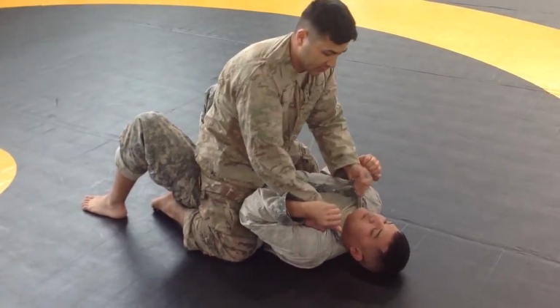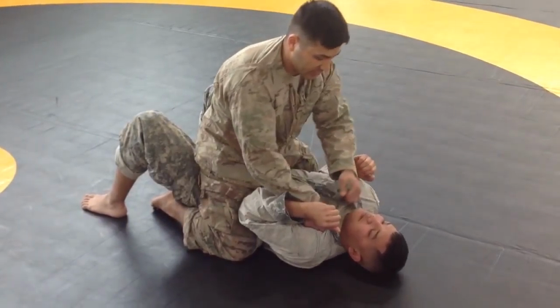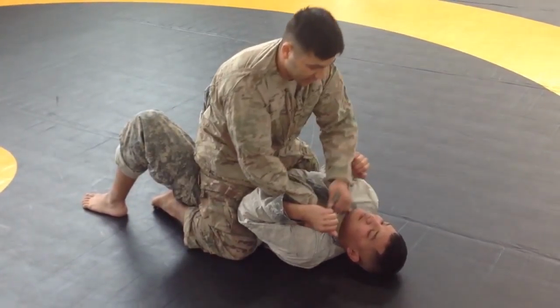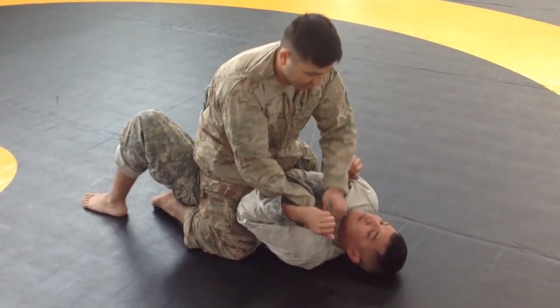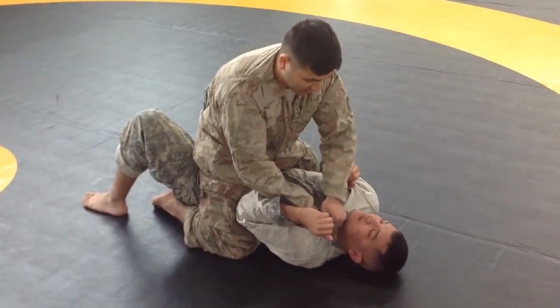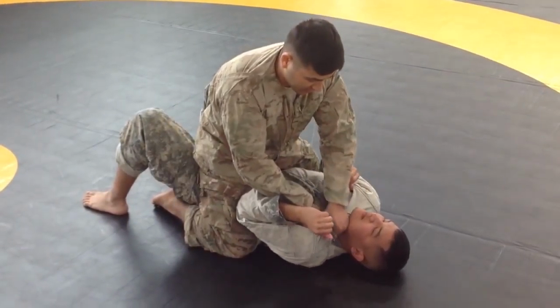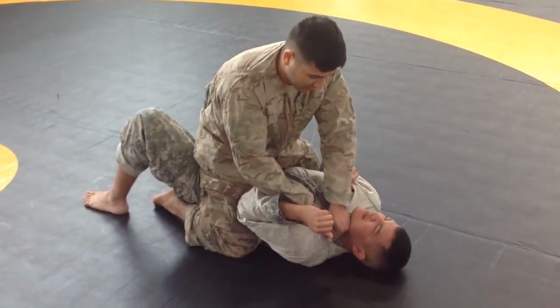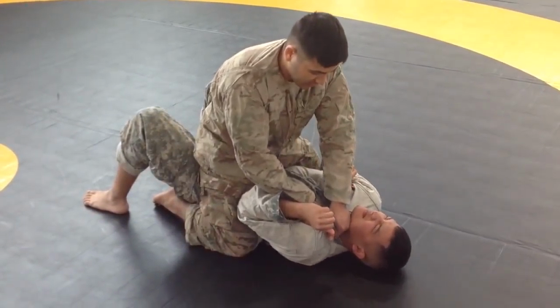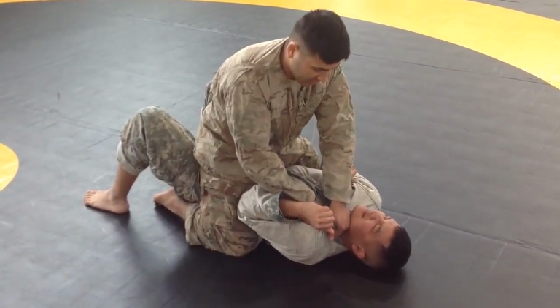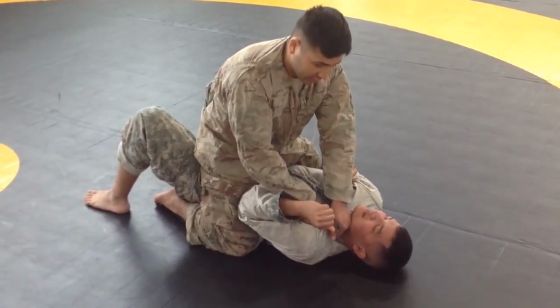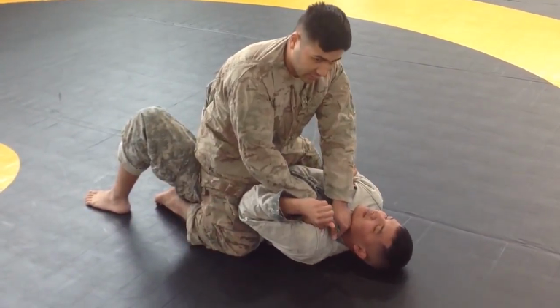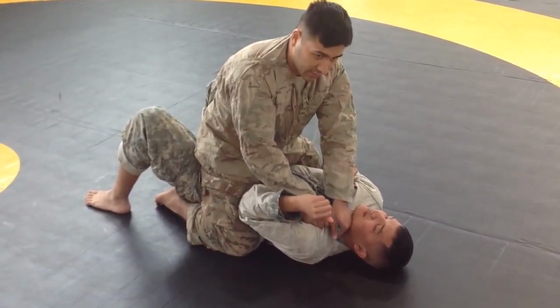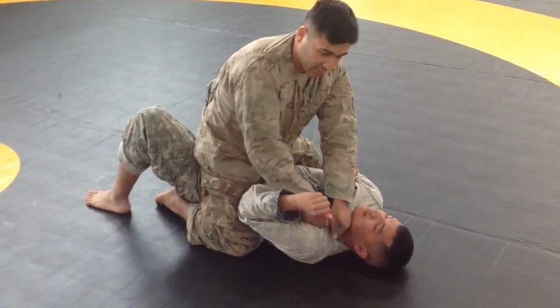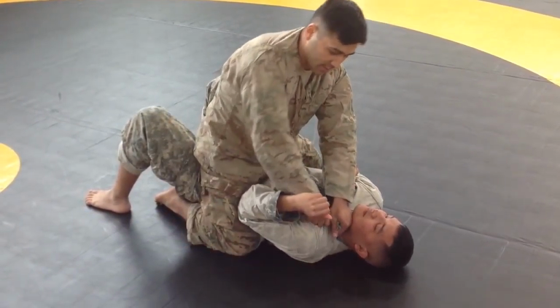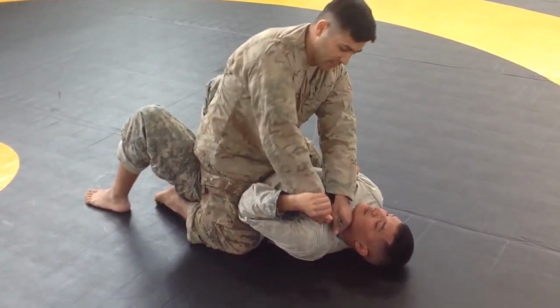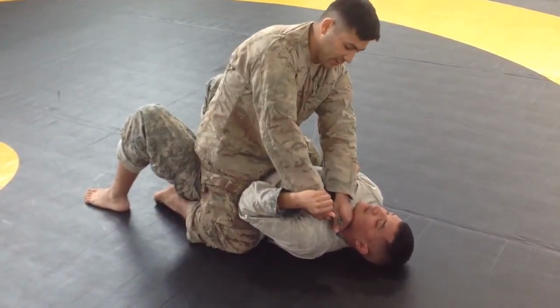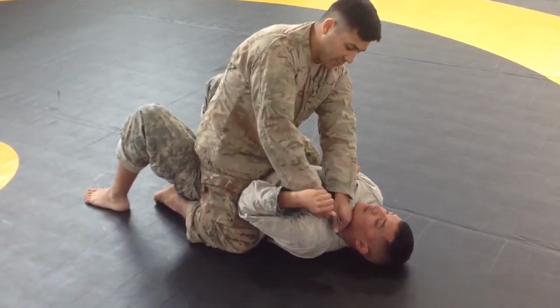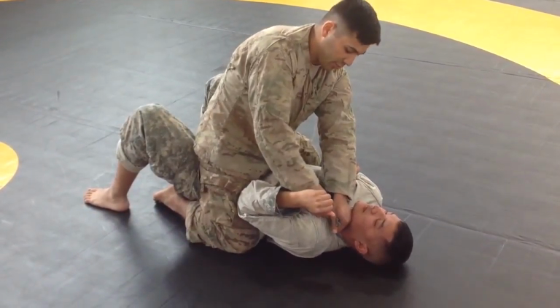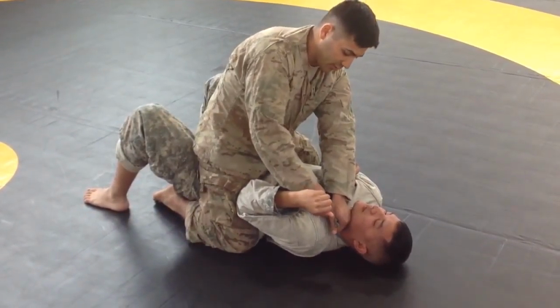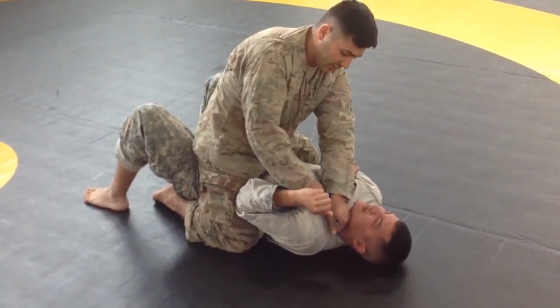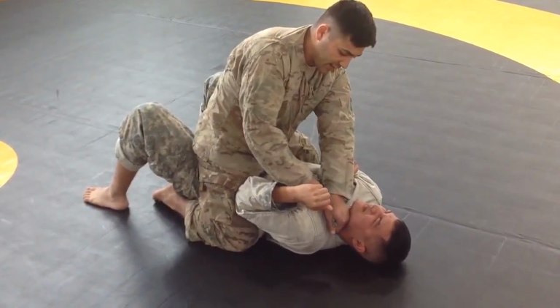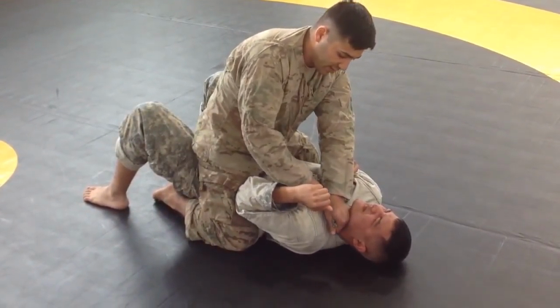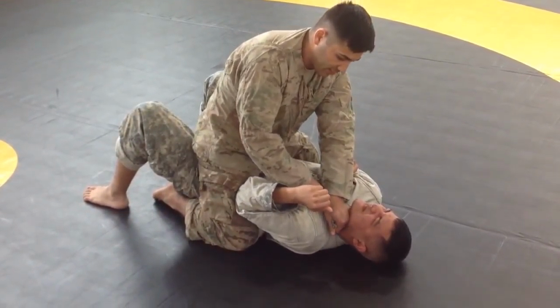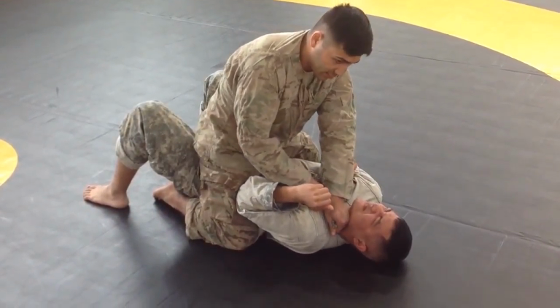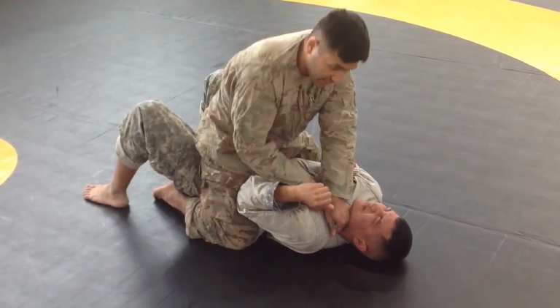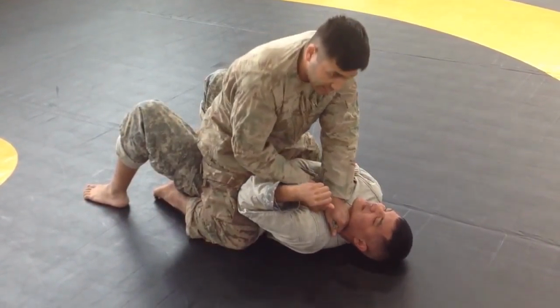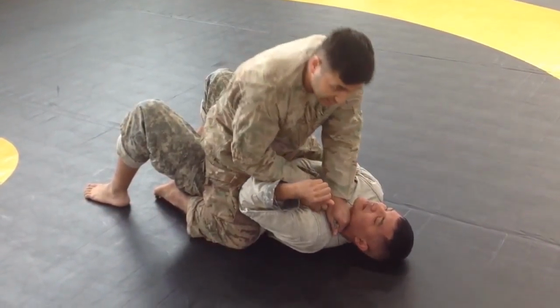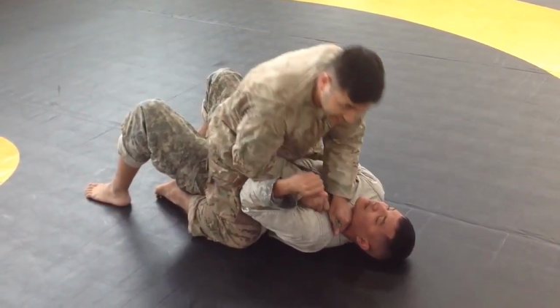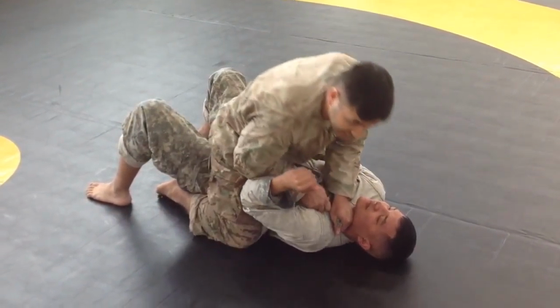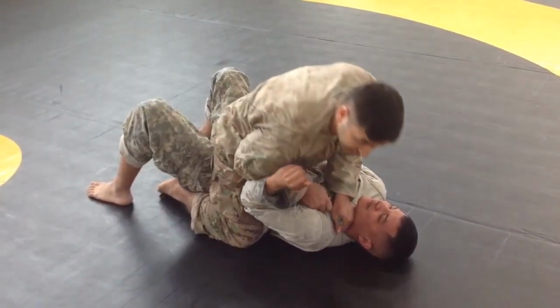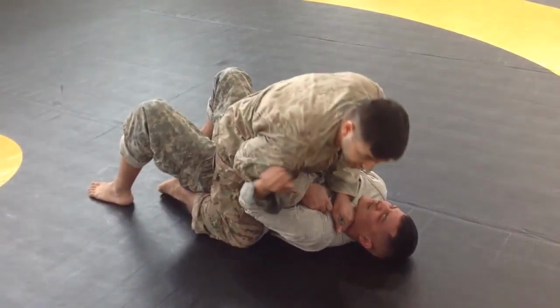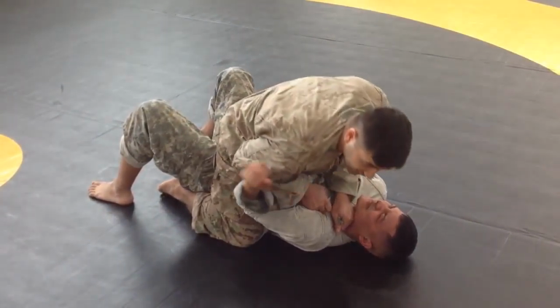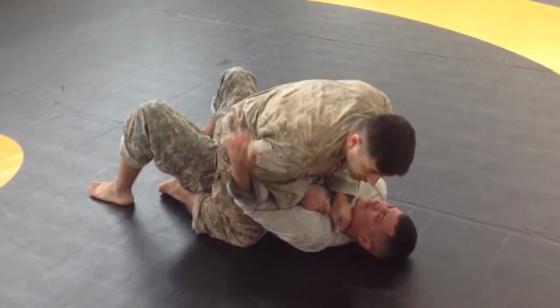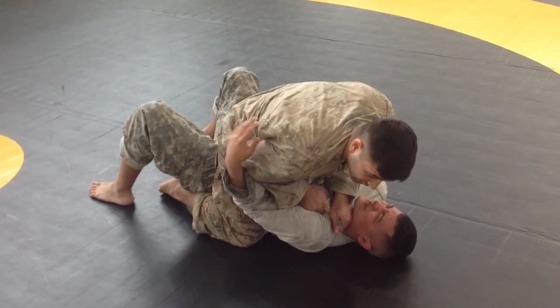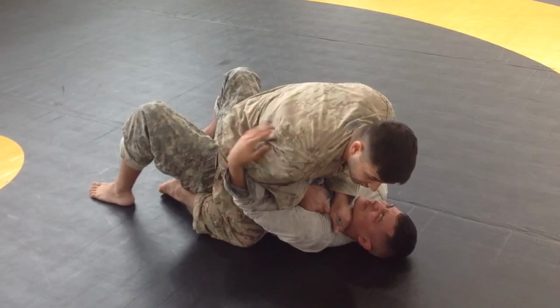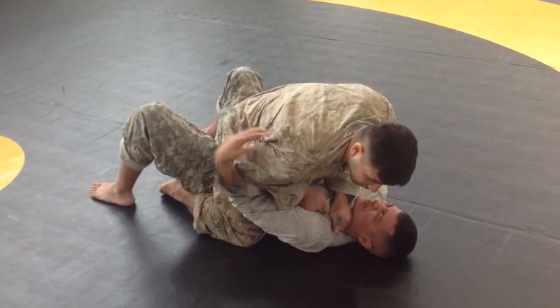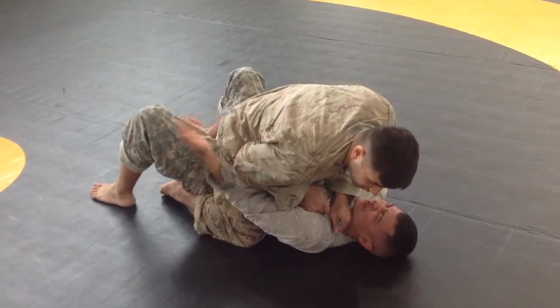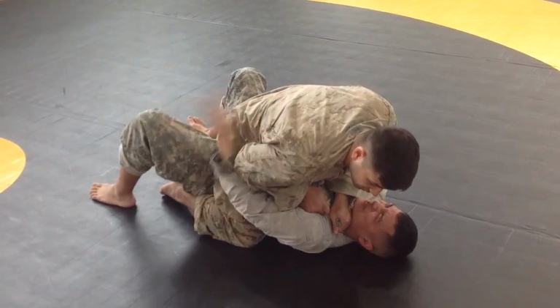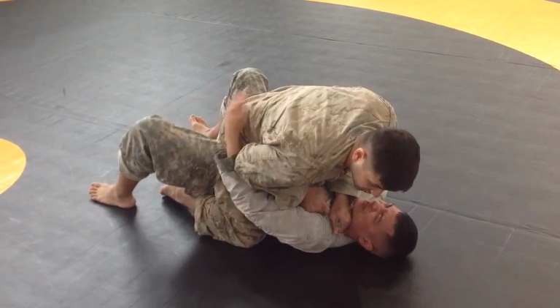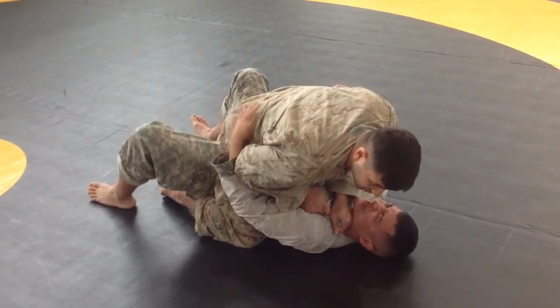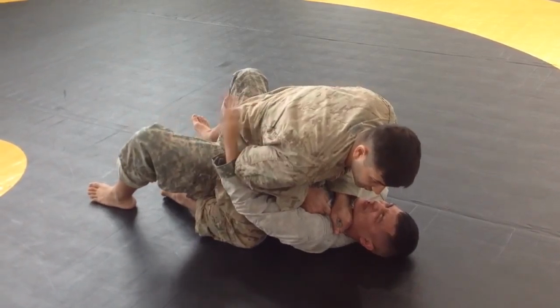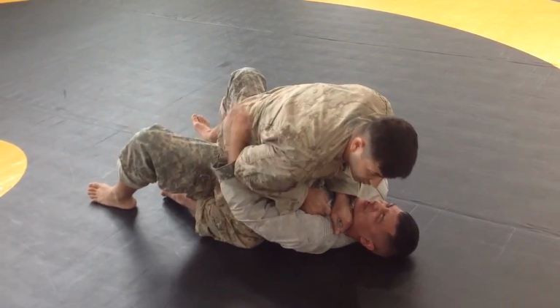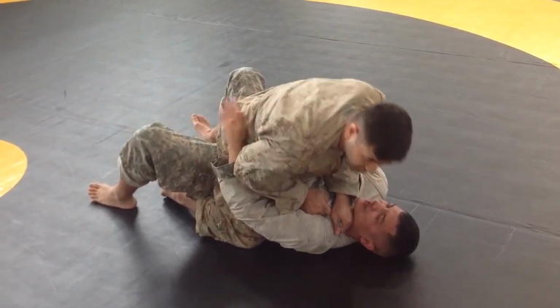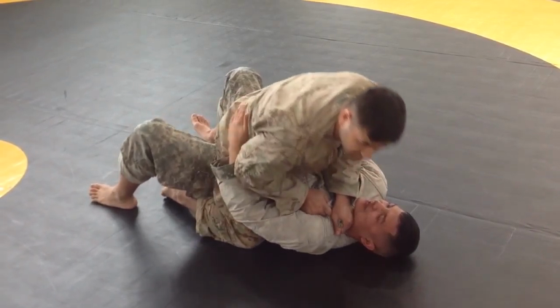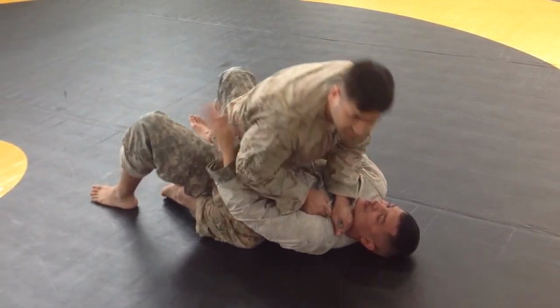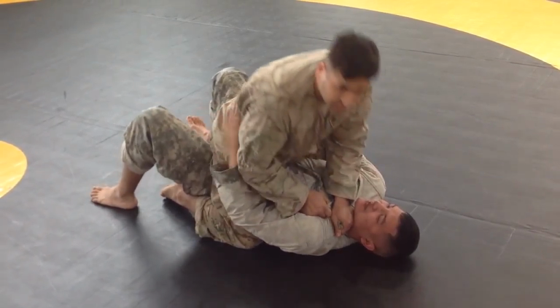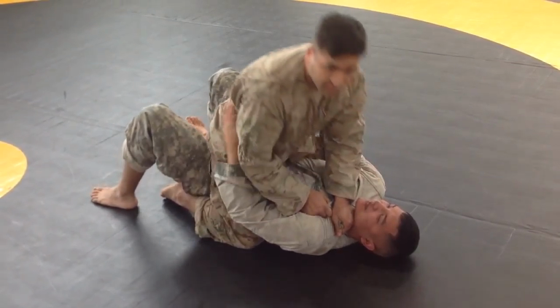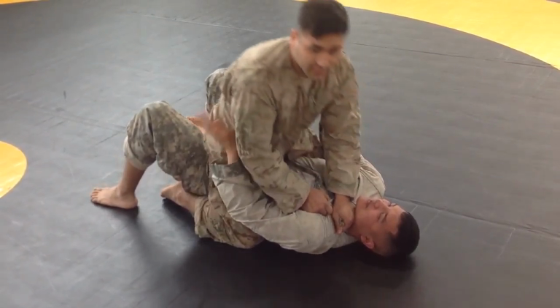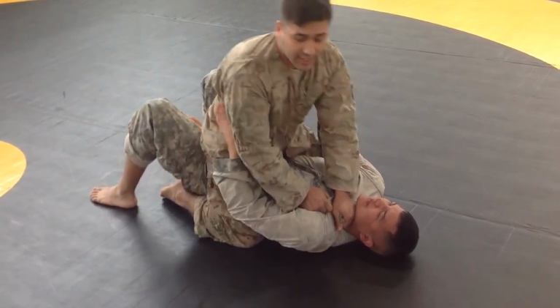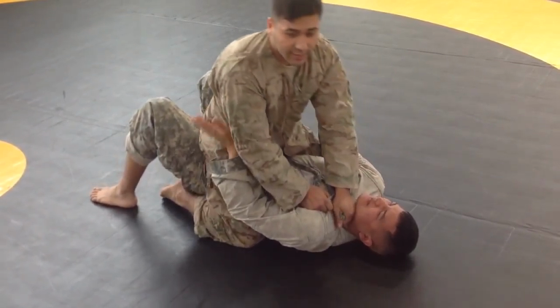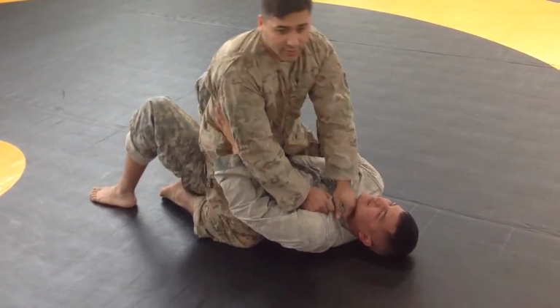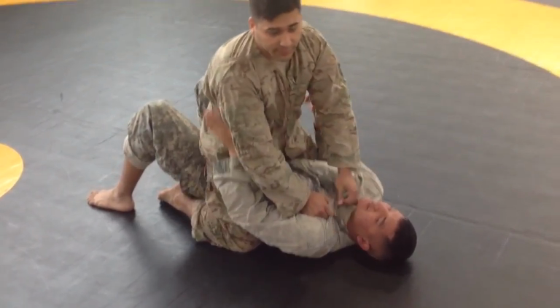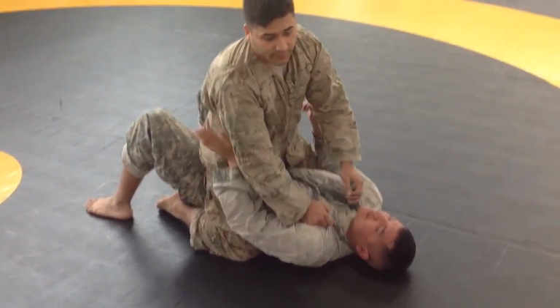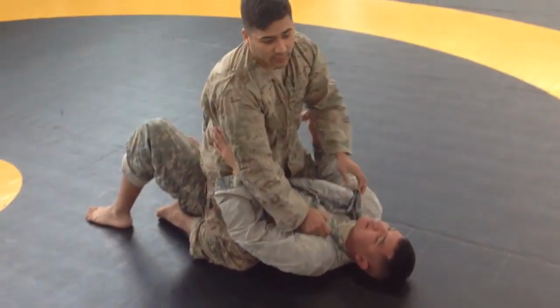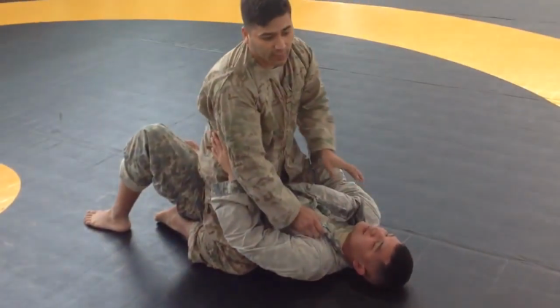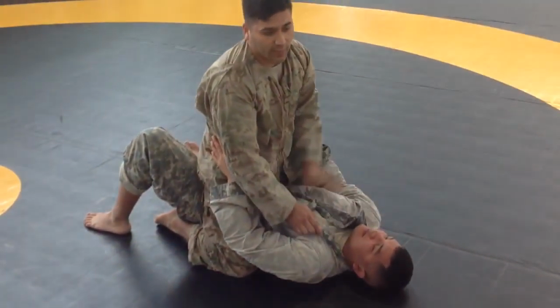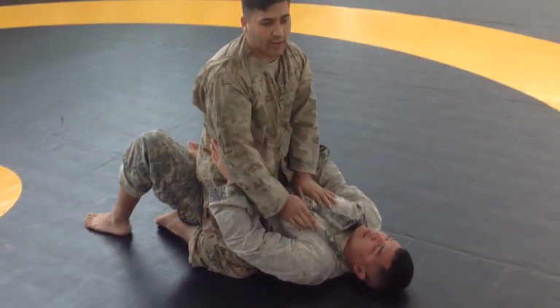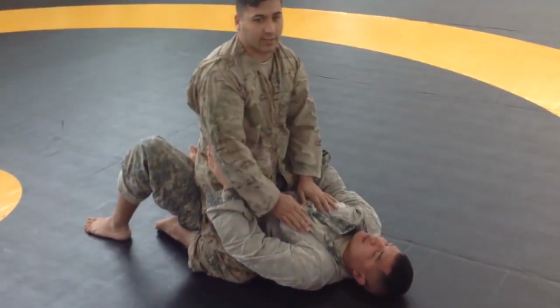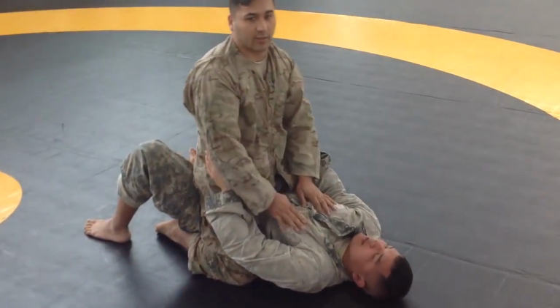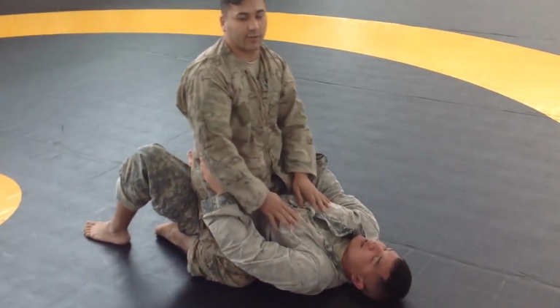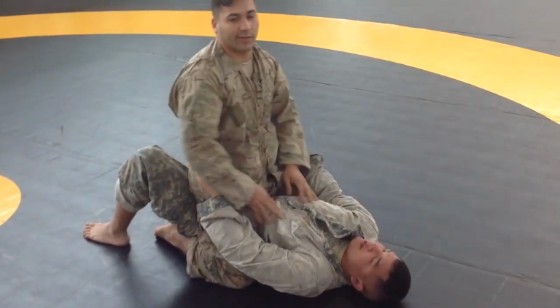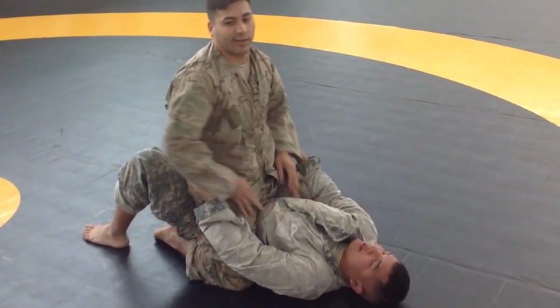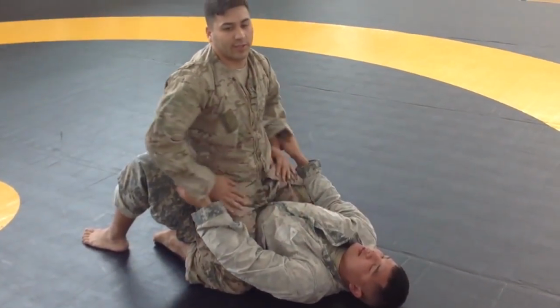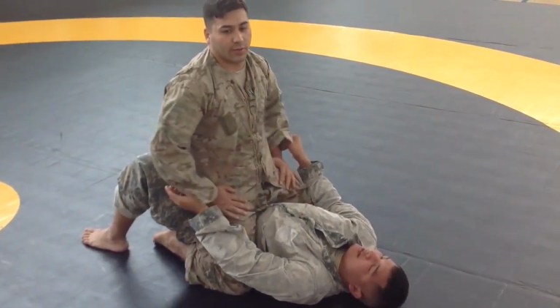The carotid artery pulling down, leaning in until your opponent taps you. That is called a leaning choke.